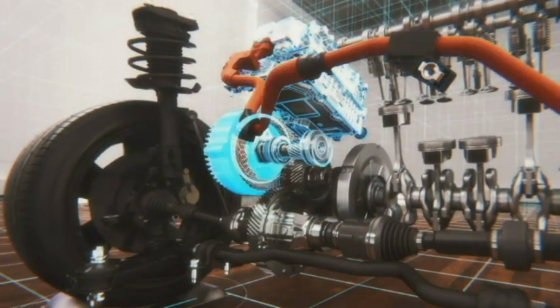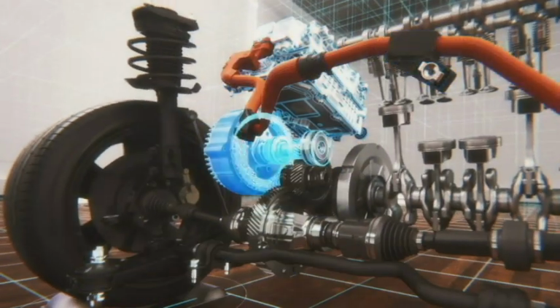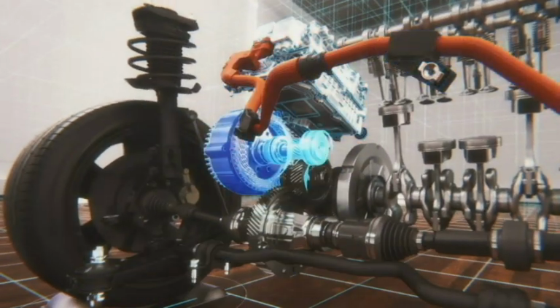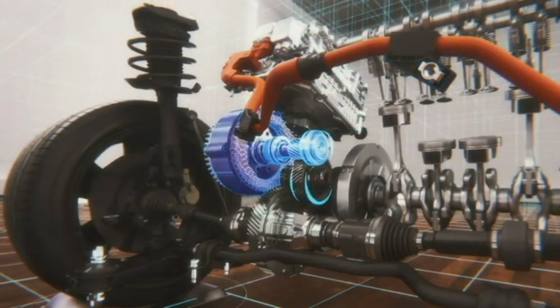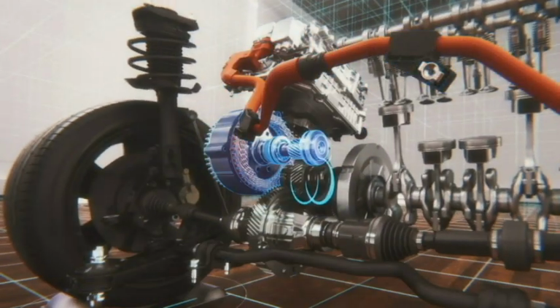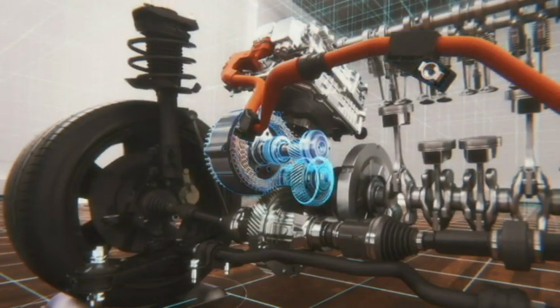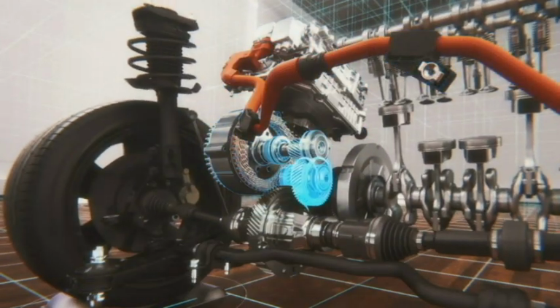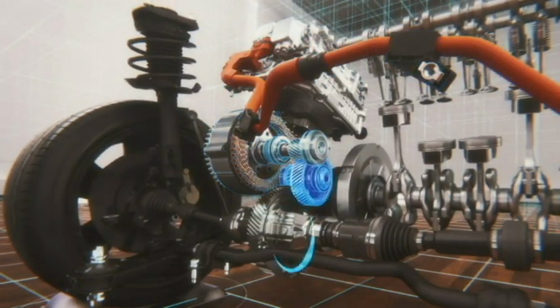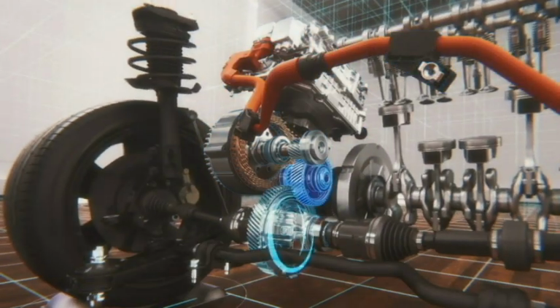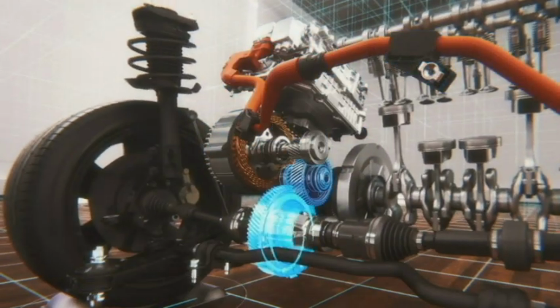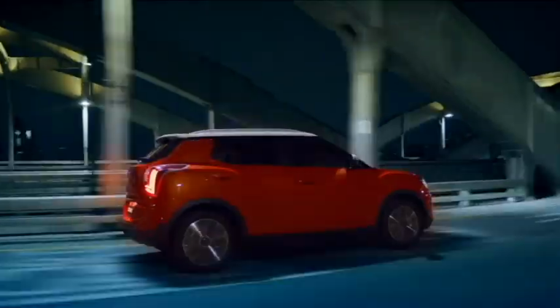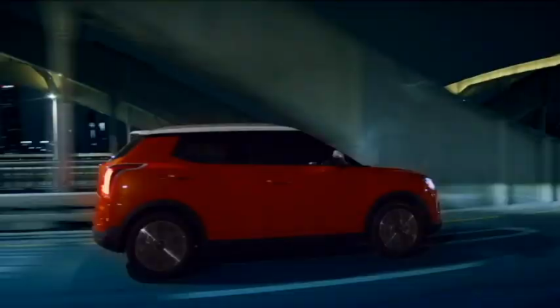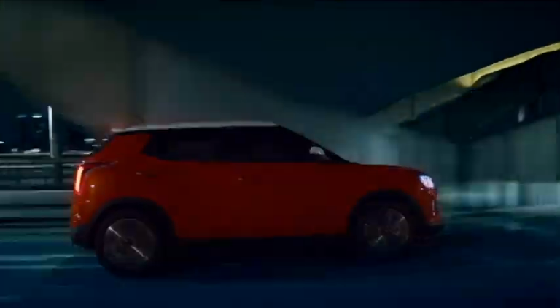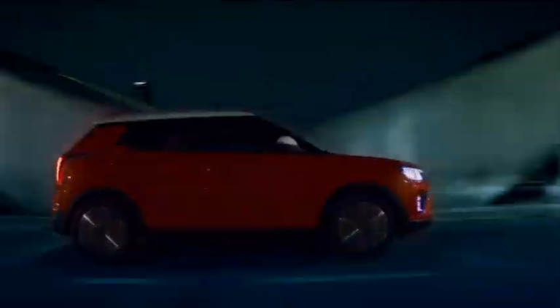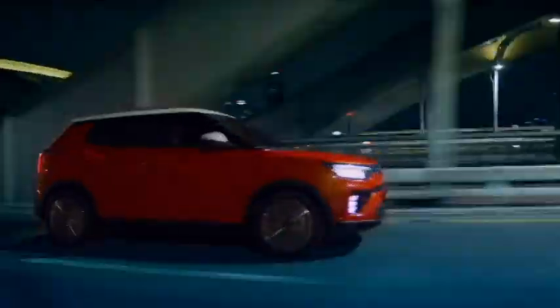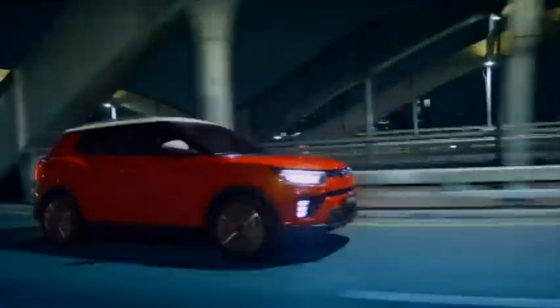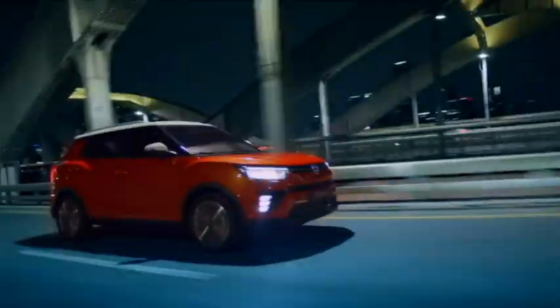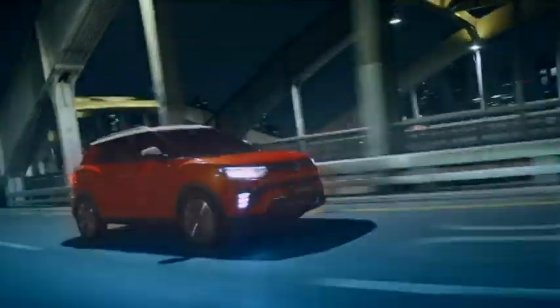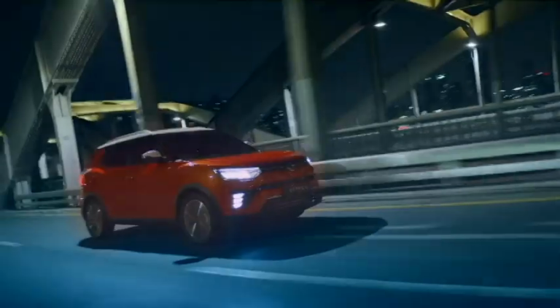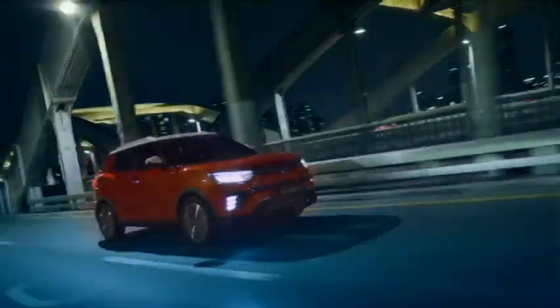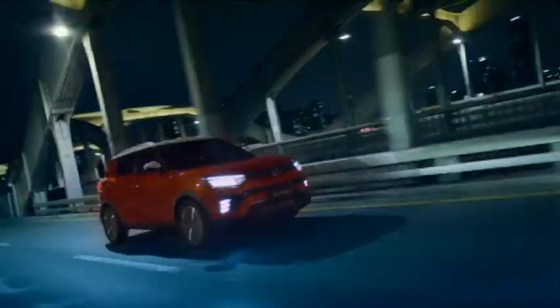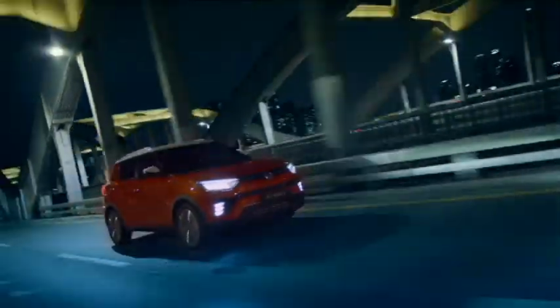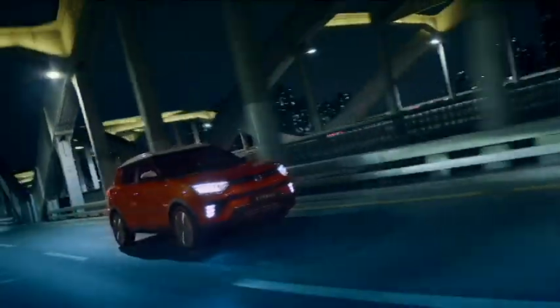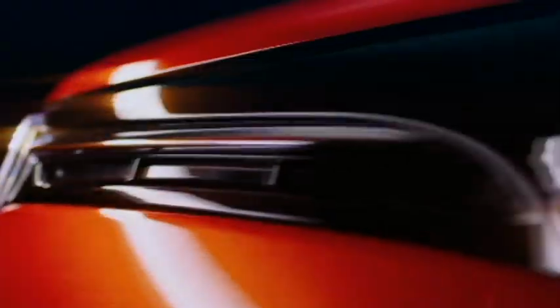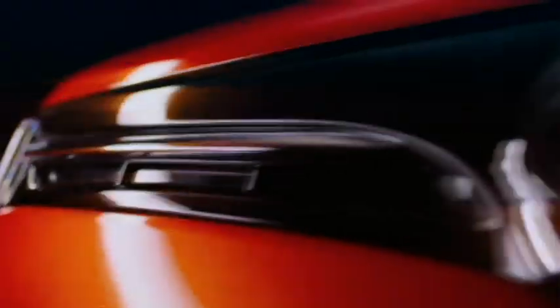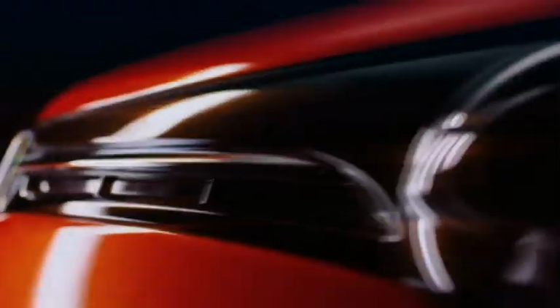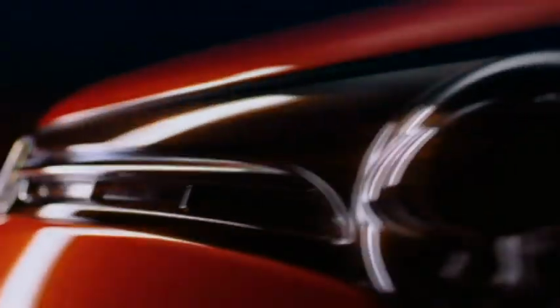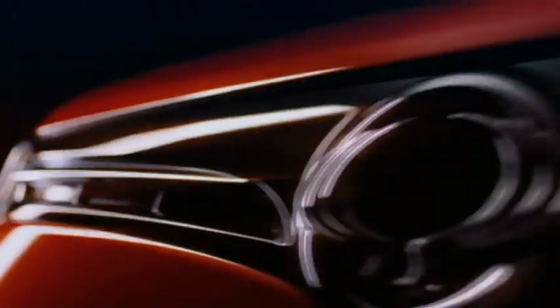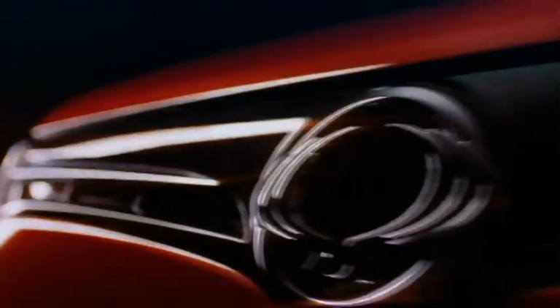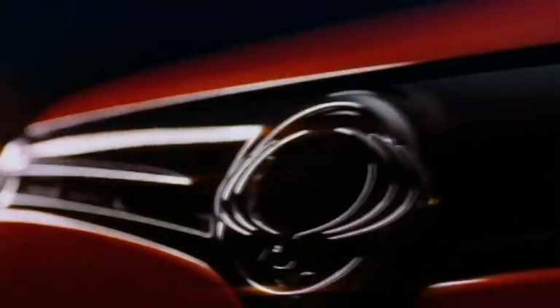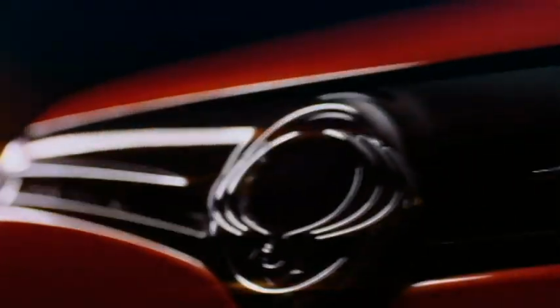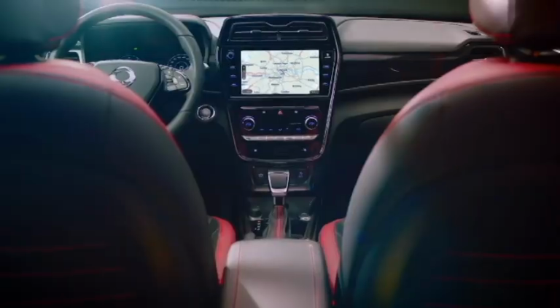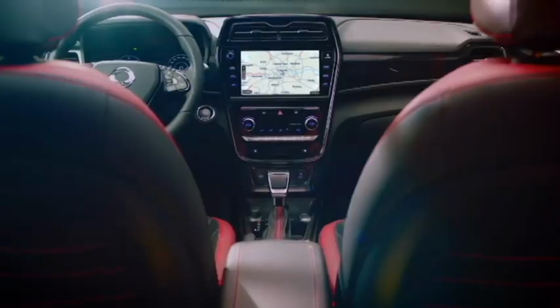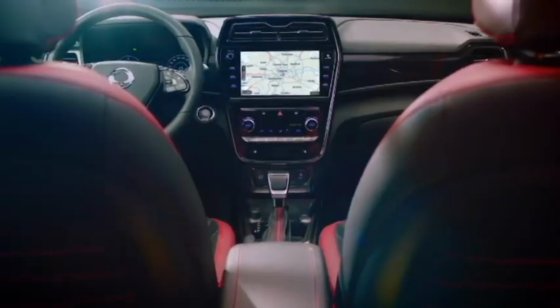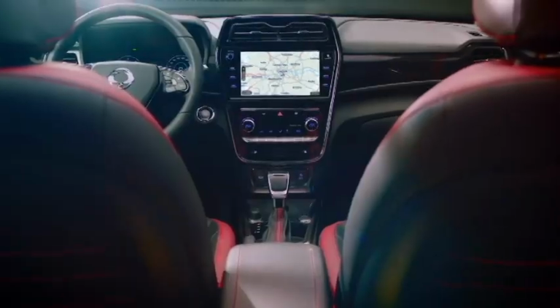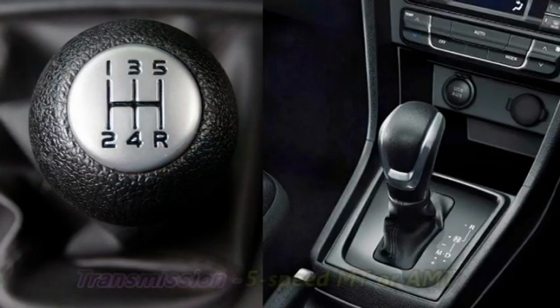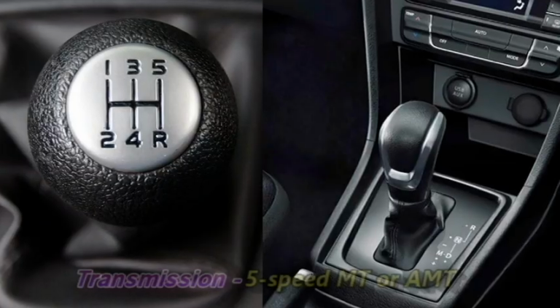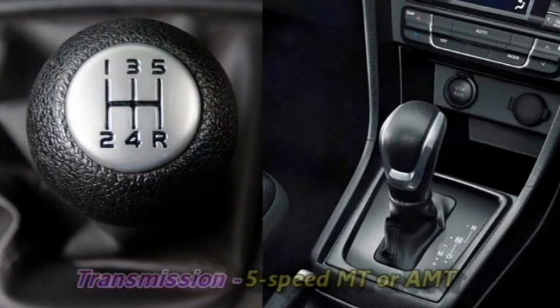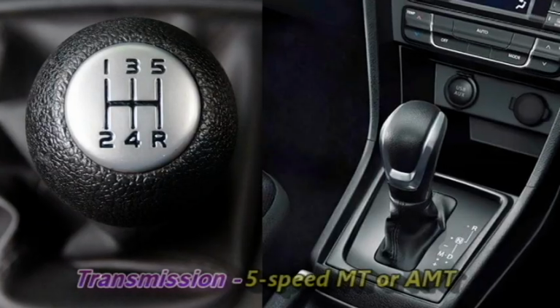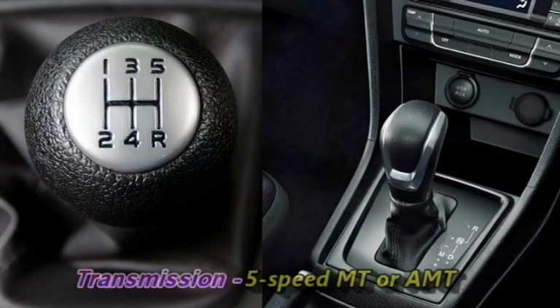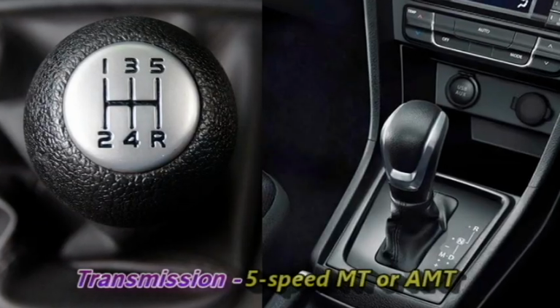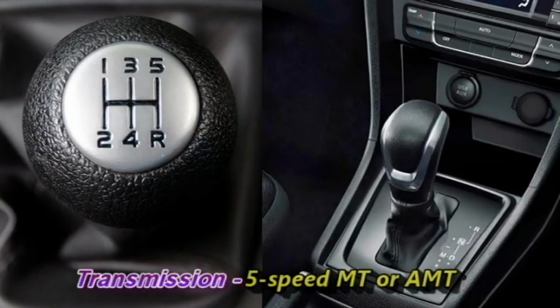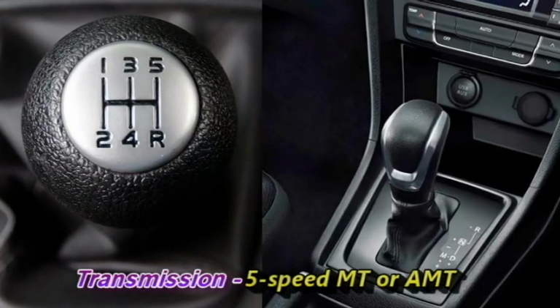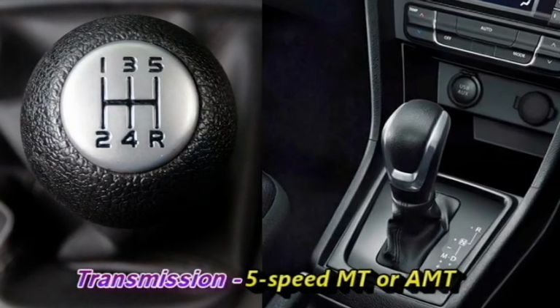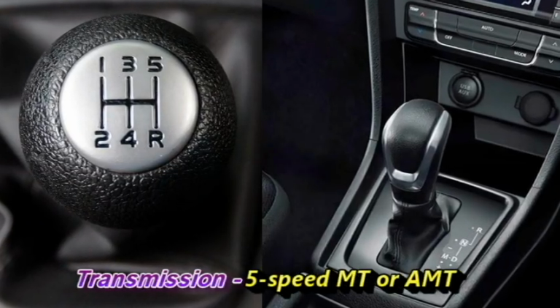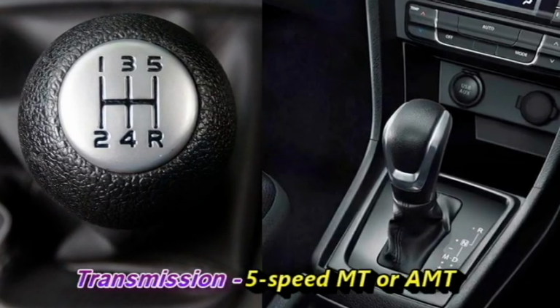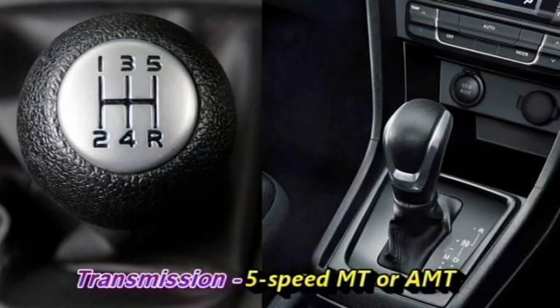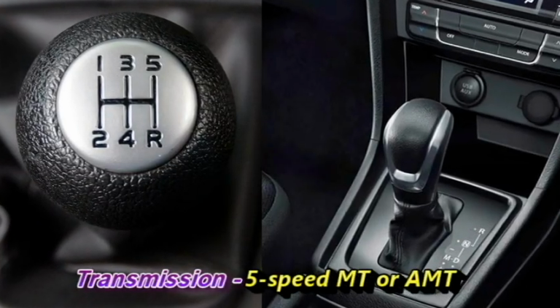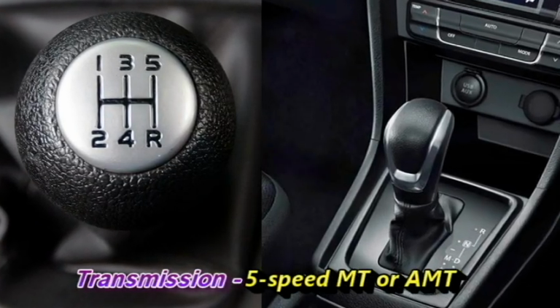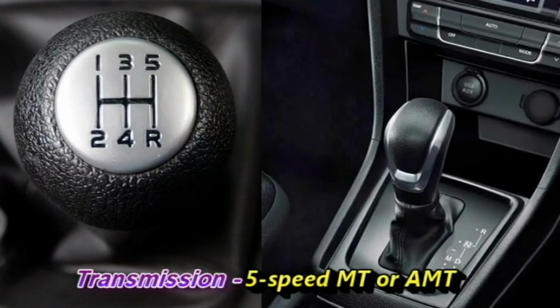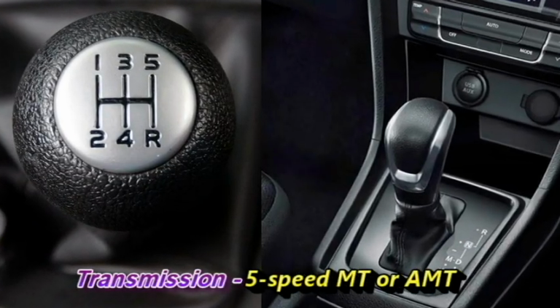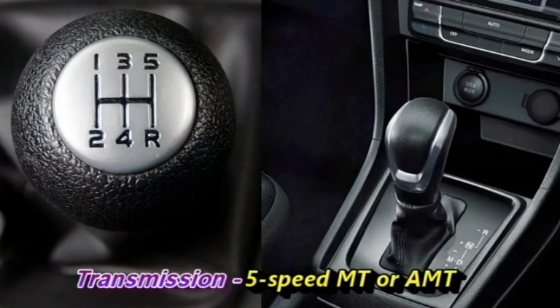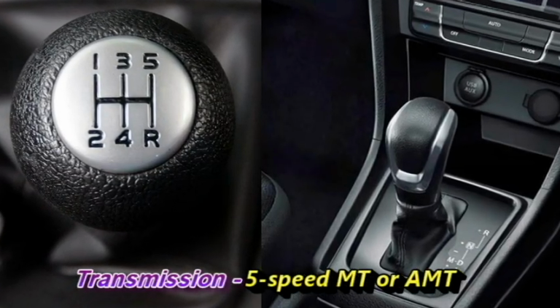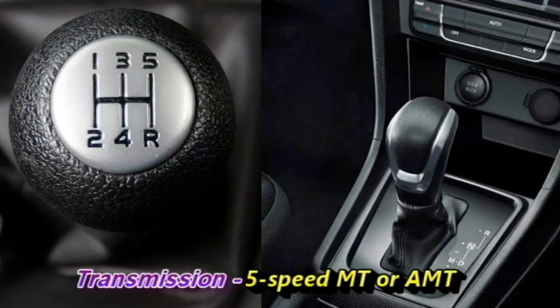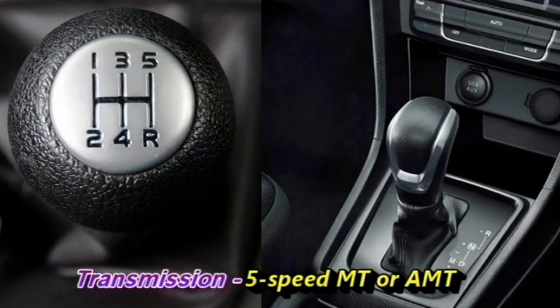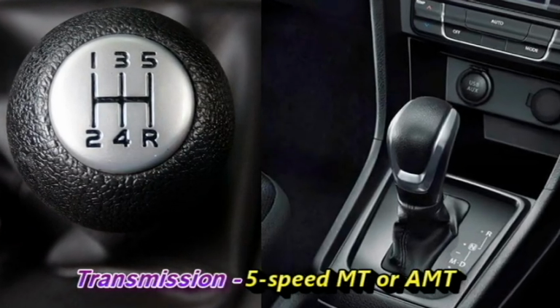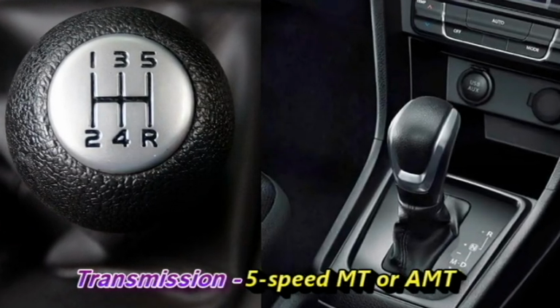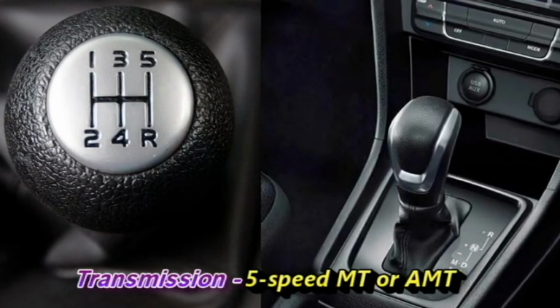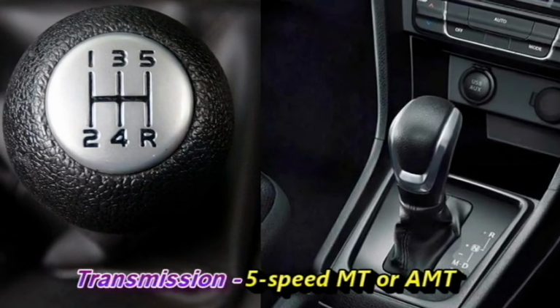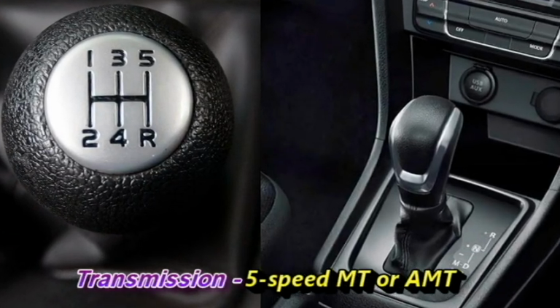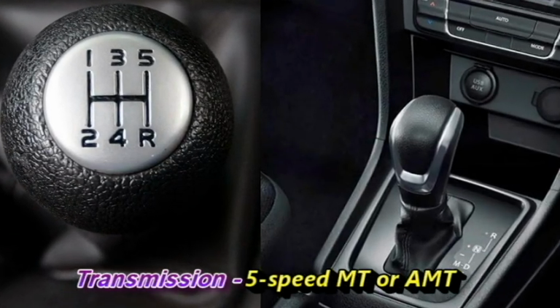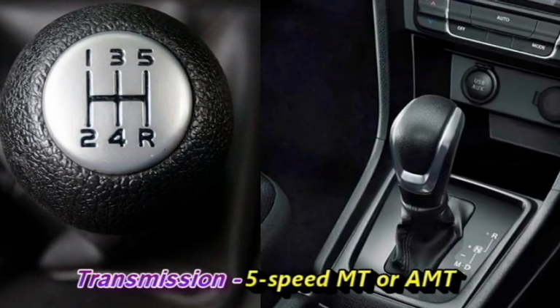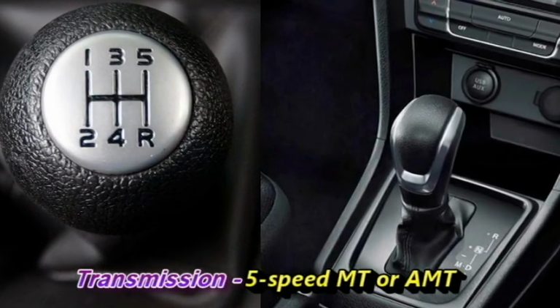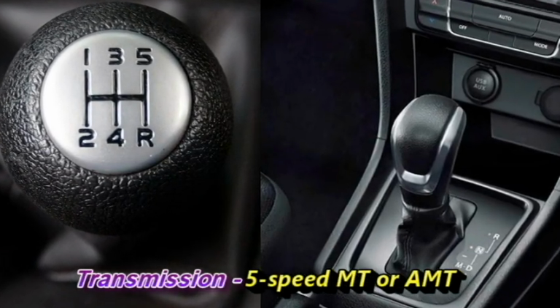Talking about transmission options, the SUV is expected to get an optional 5-speed manual or AMT transmission.